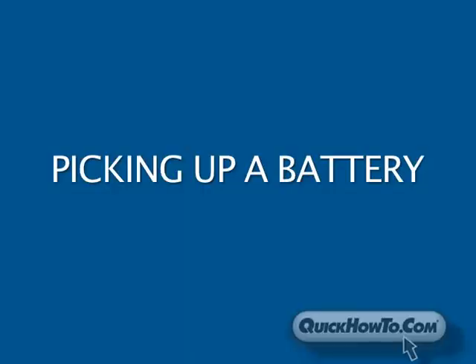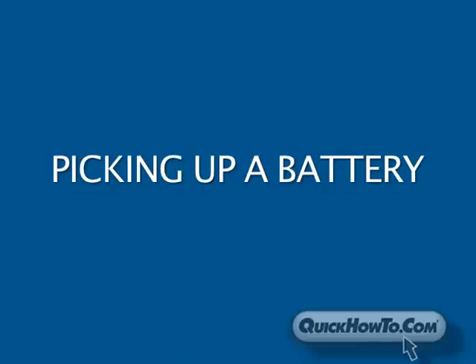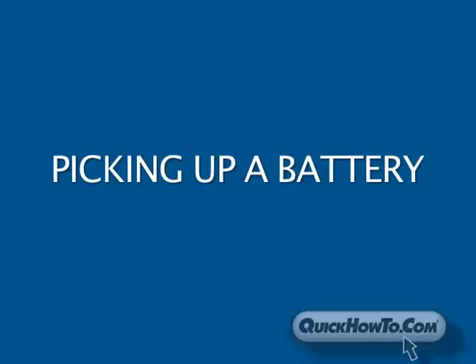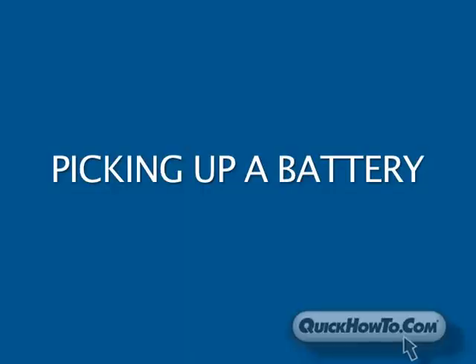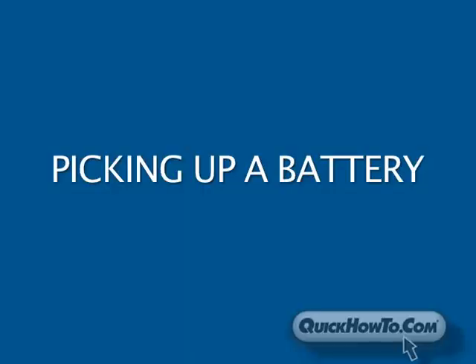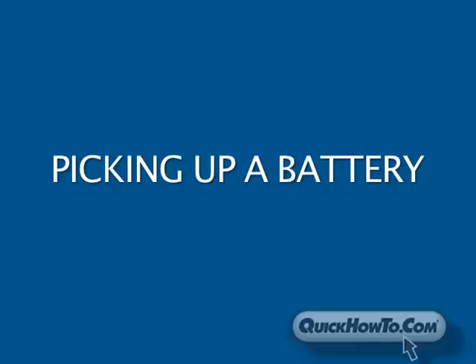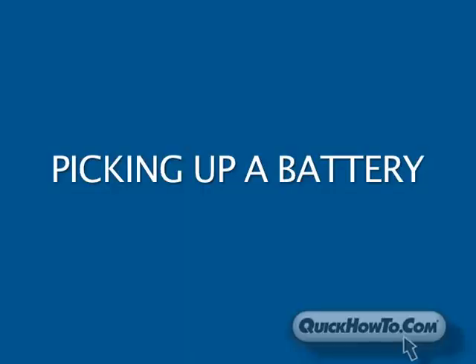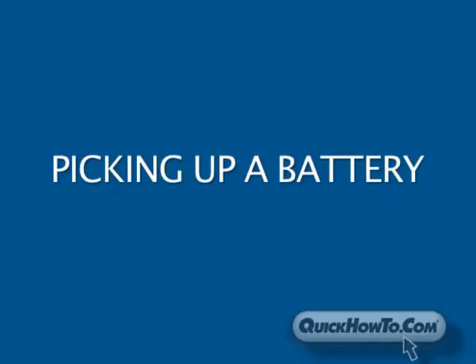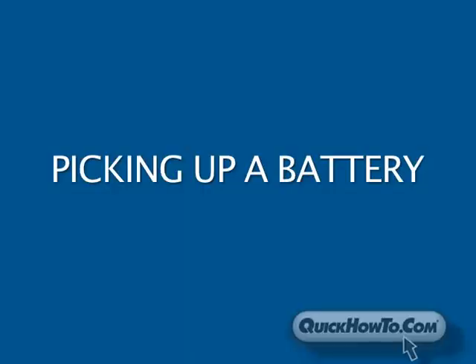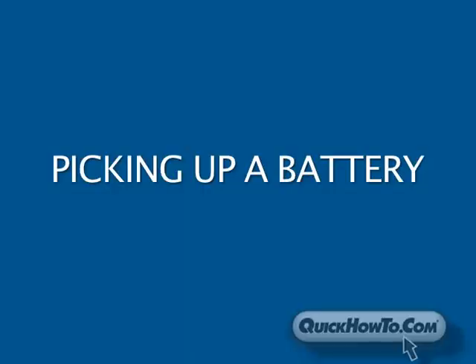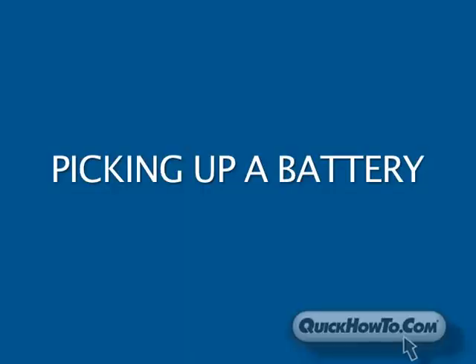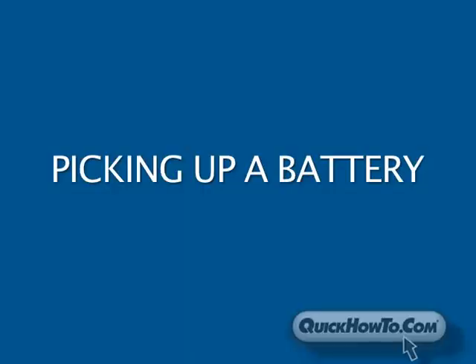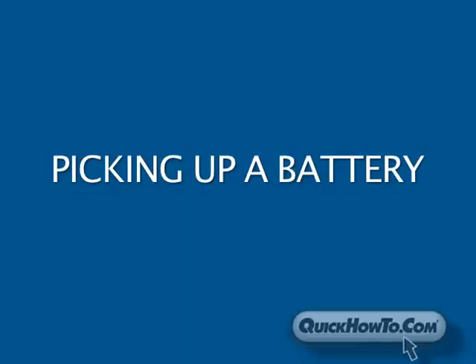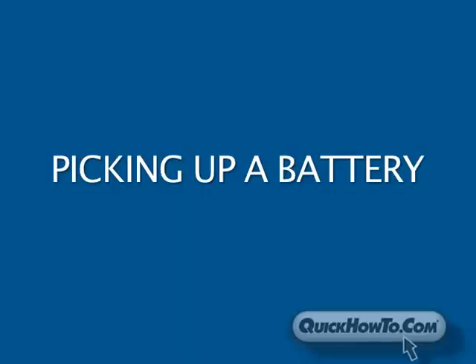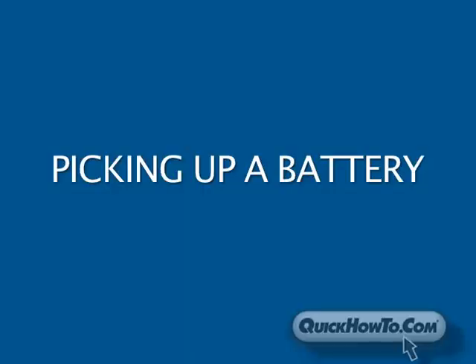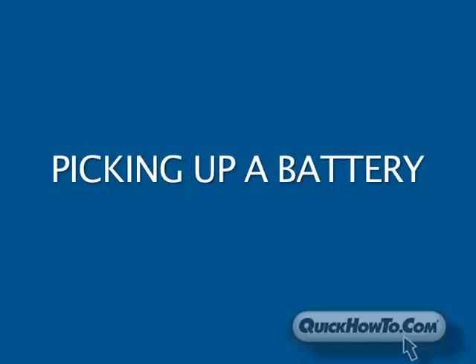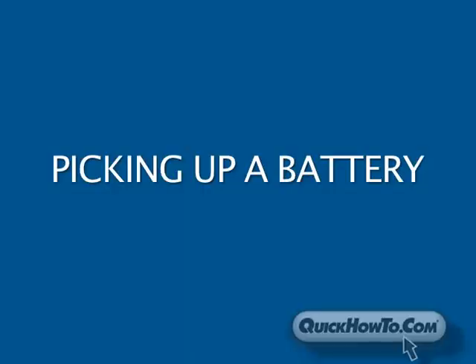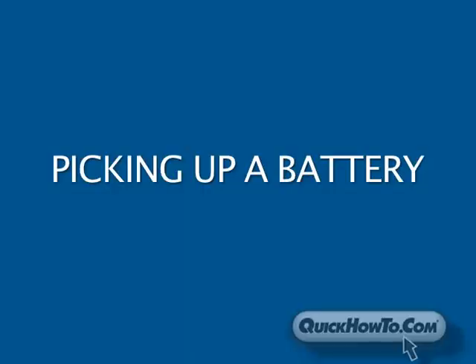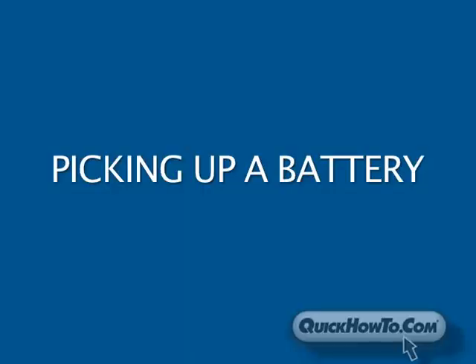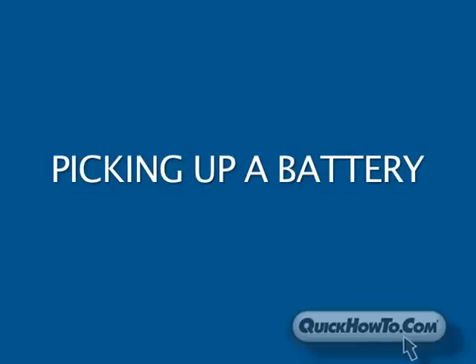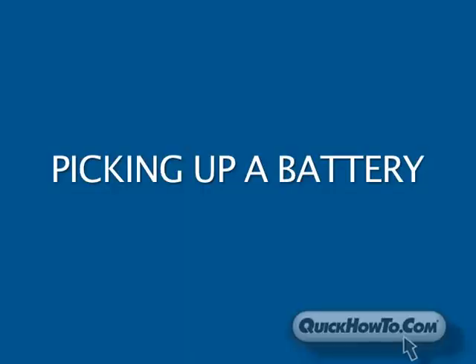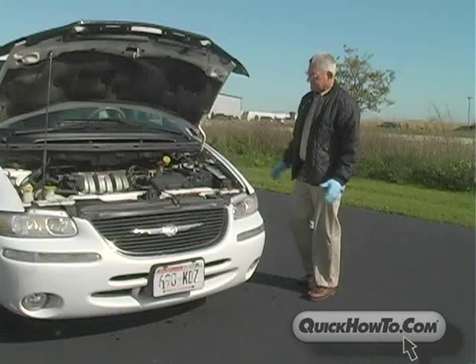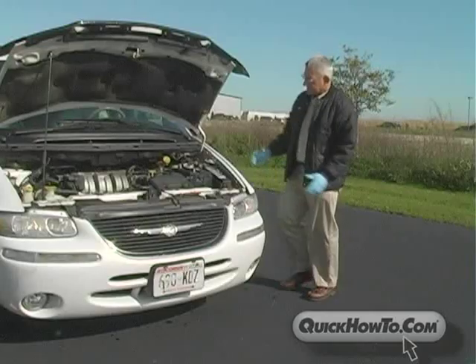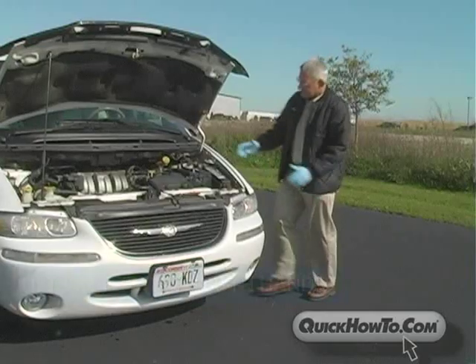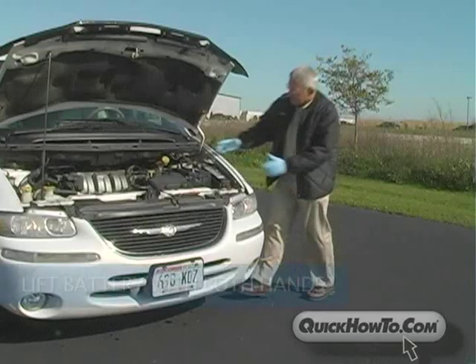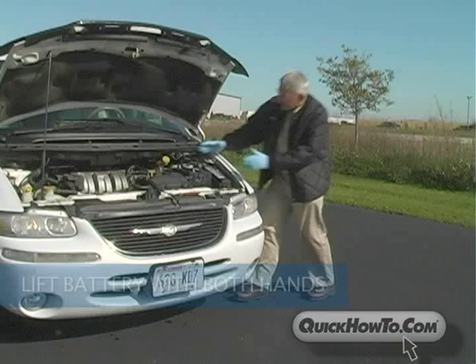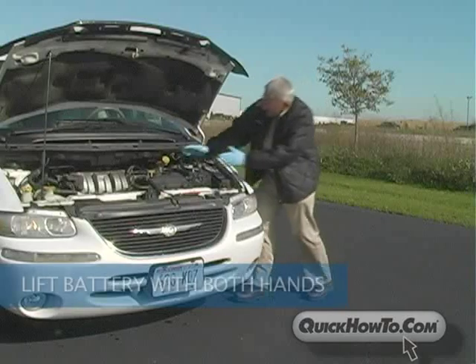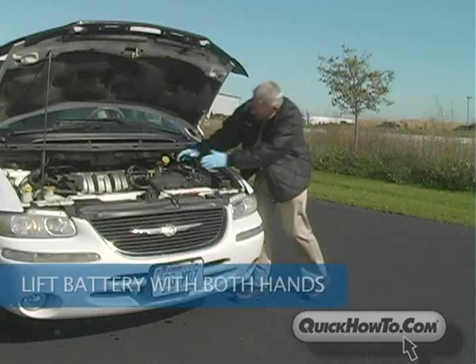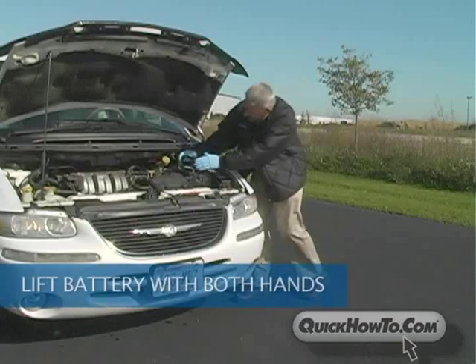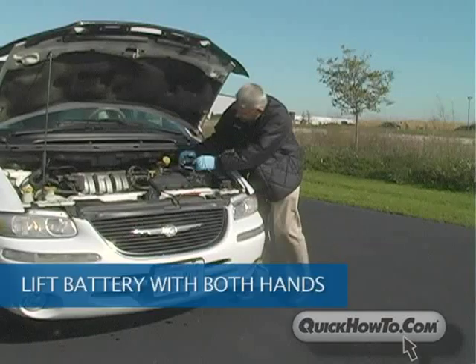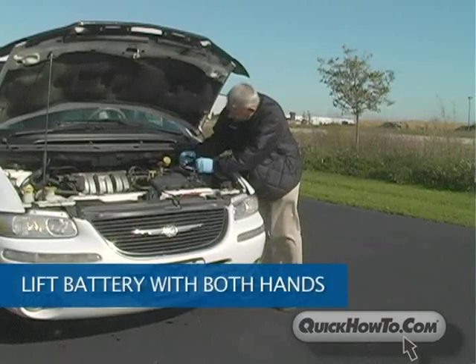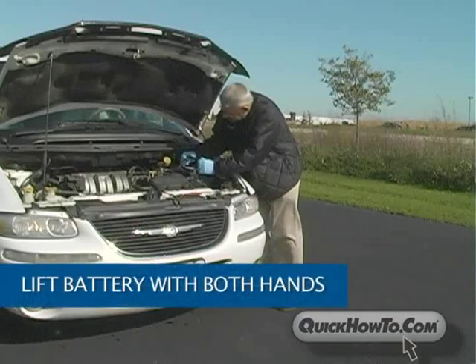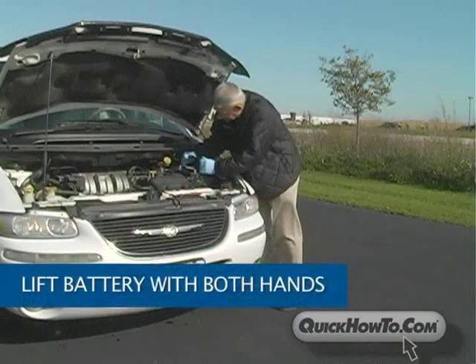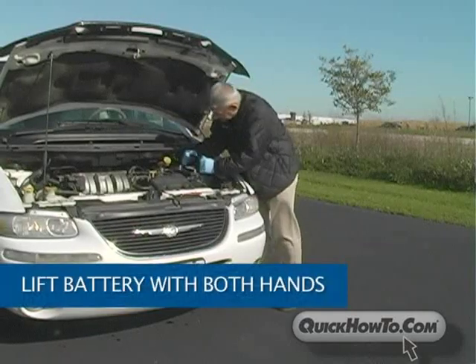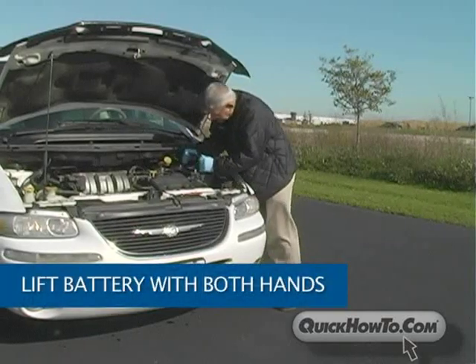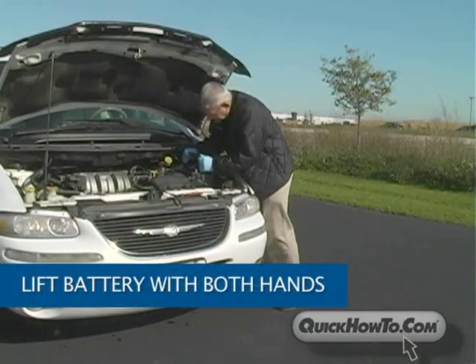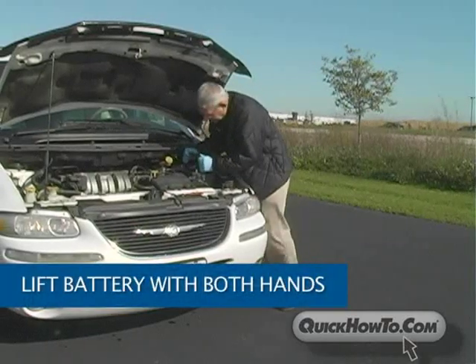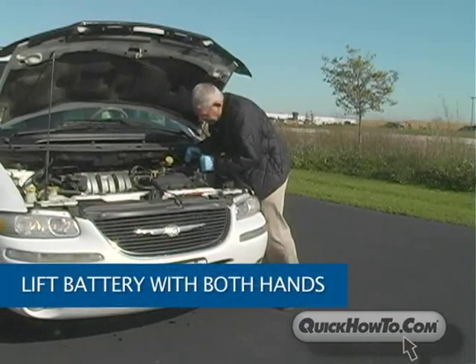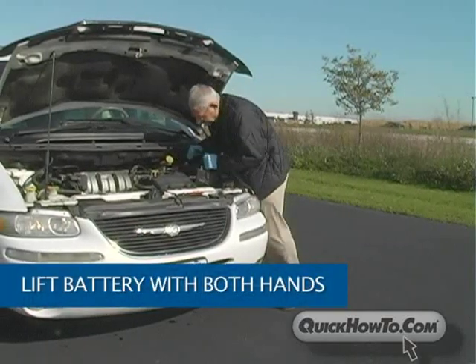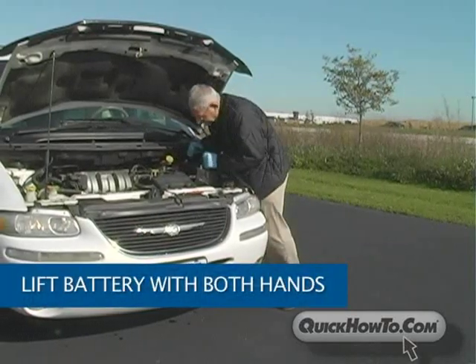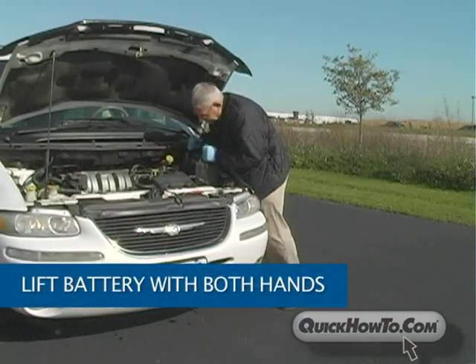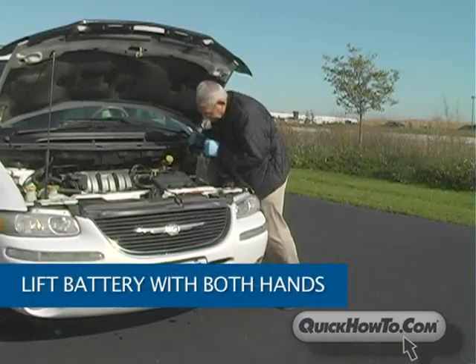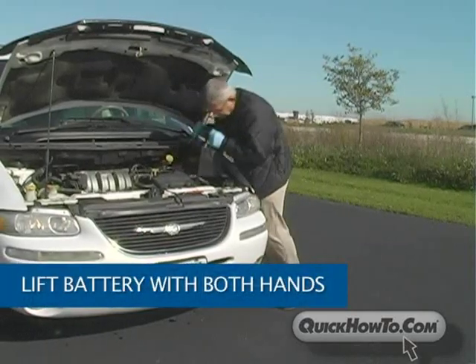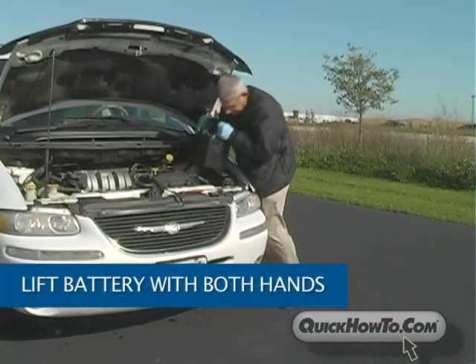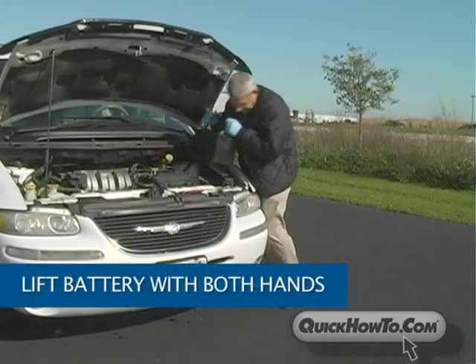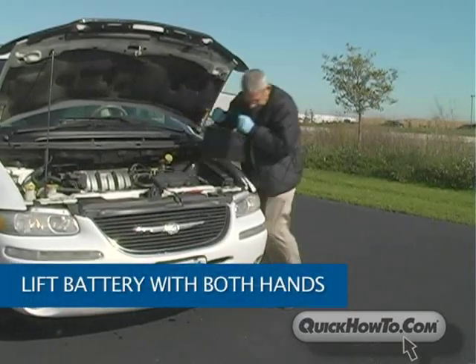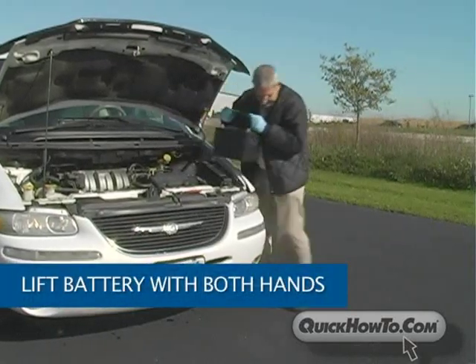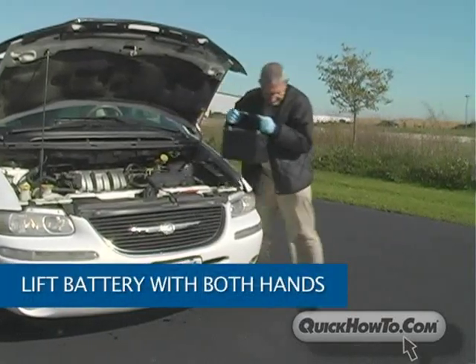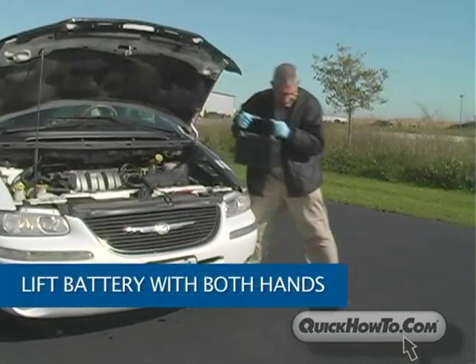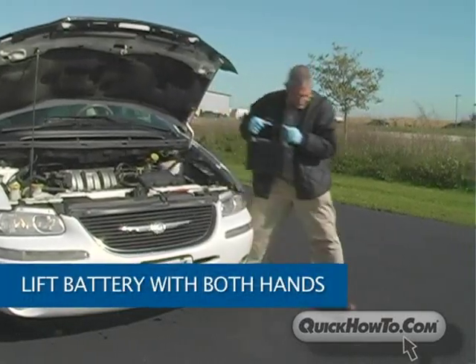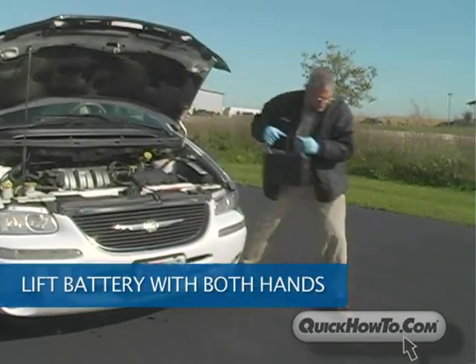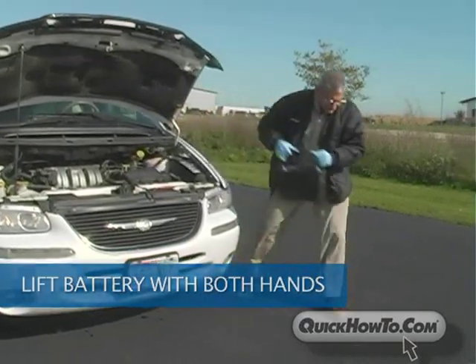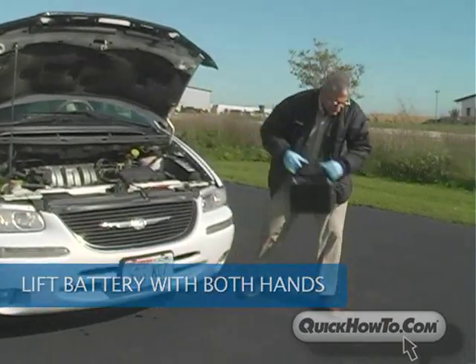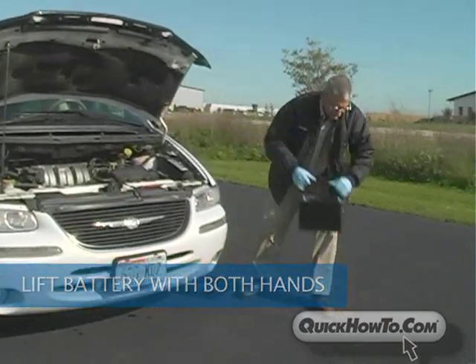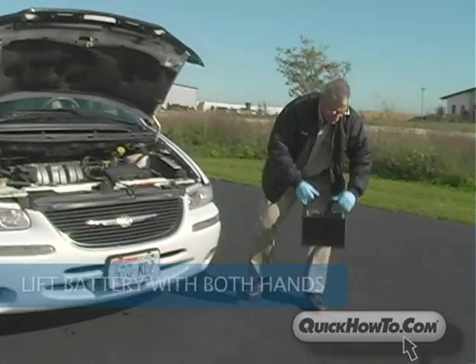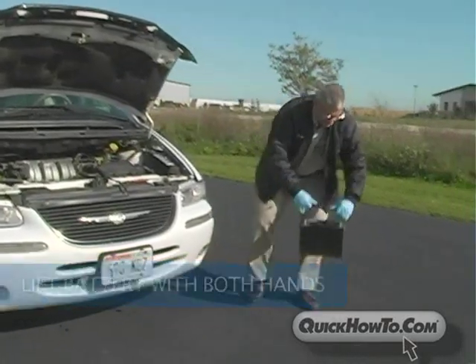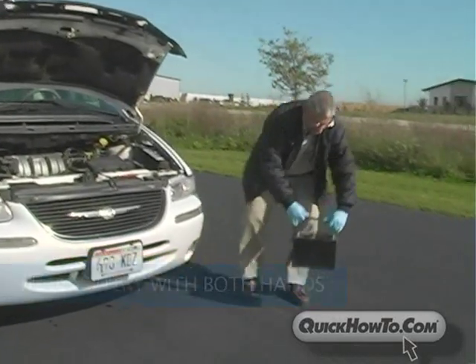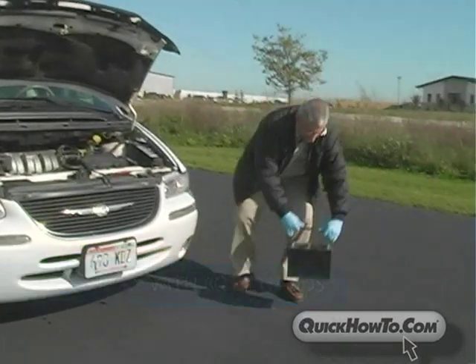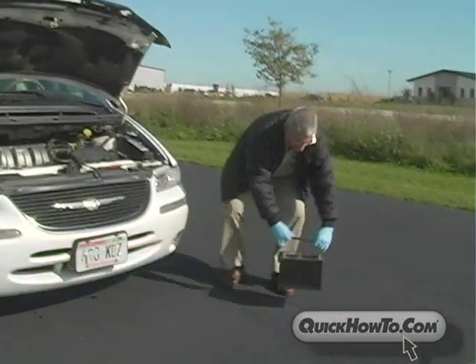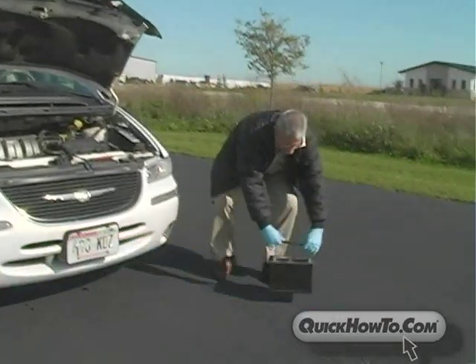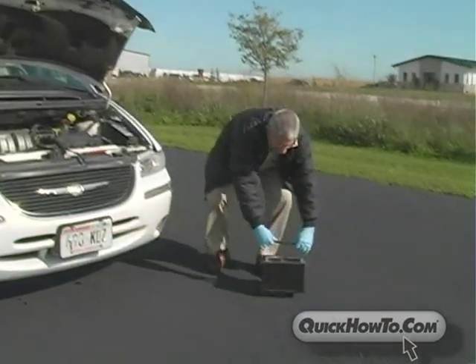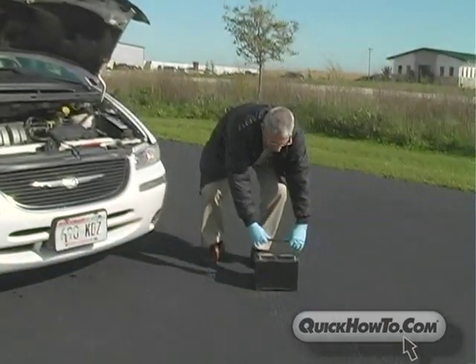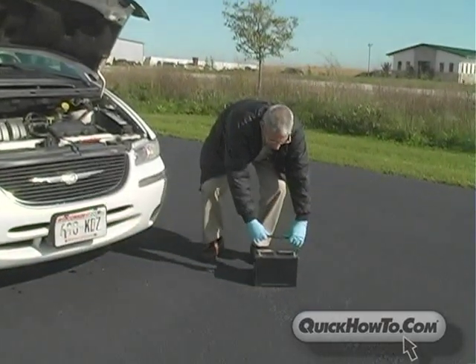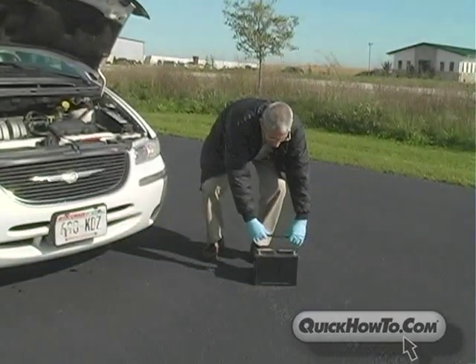Lead-acid batteries can be quite heavy. Be sure to lift the battery with both hands, using the proper carrying apparatus if provided.